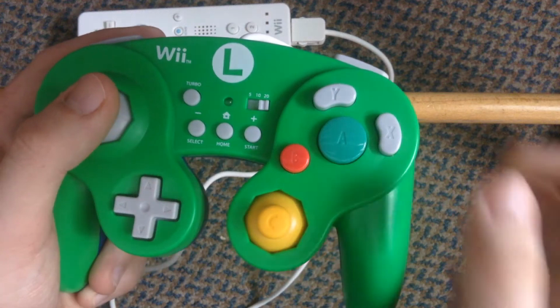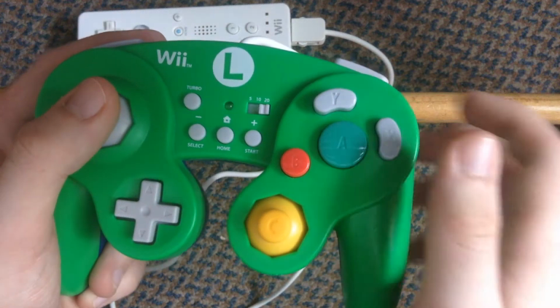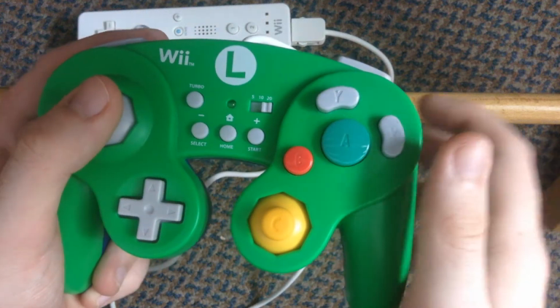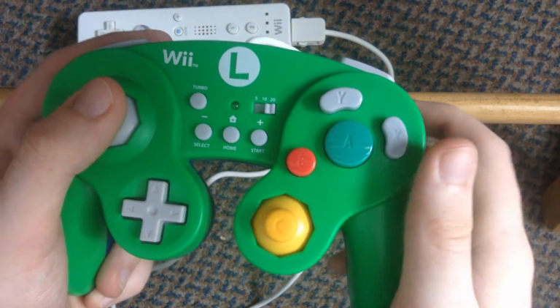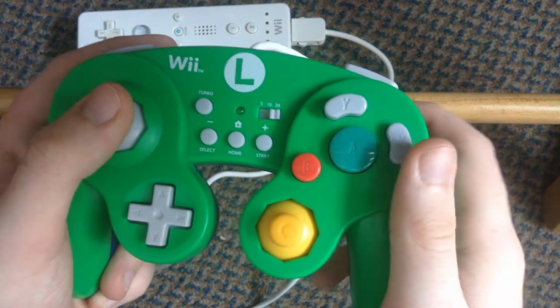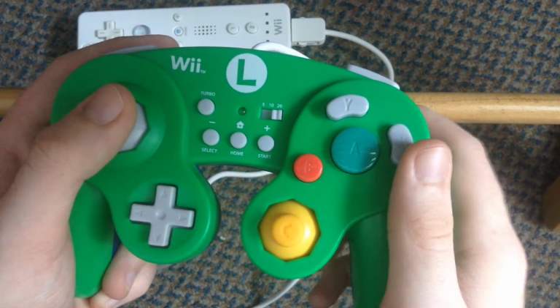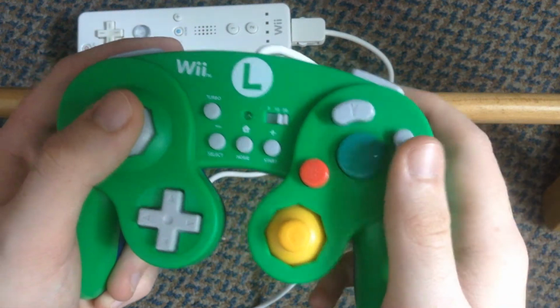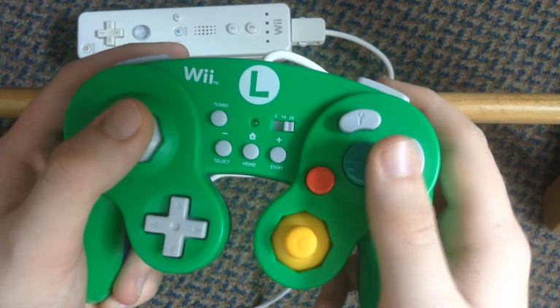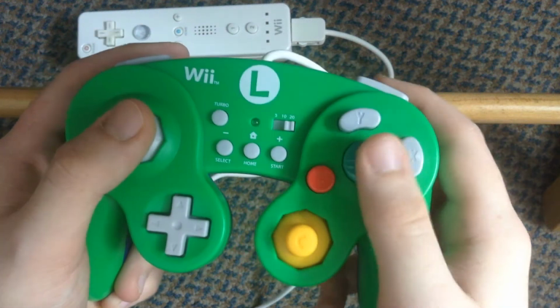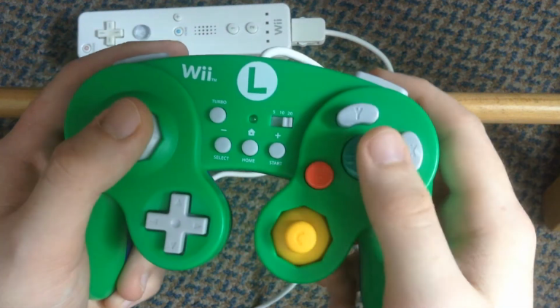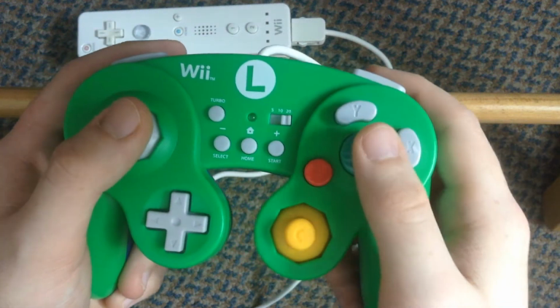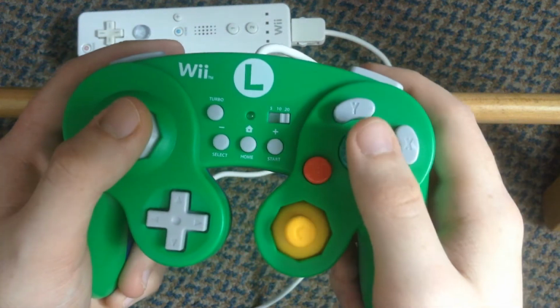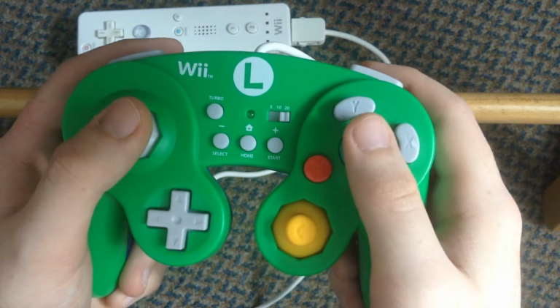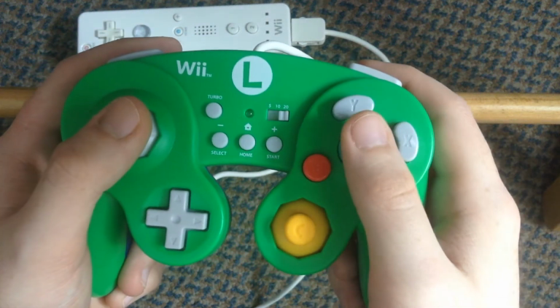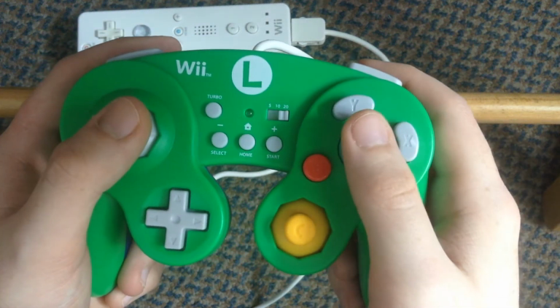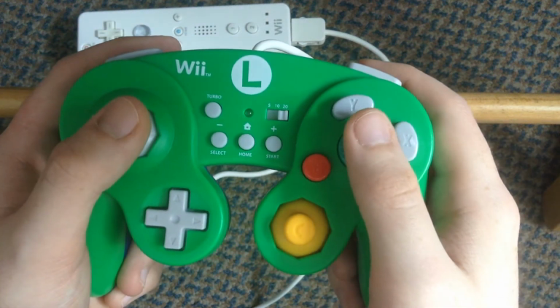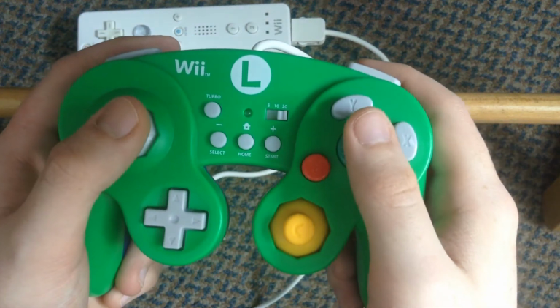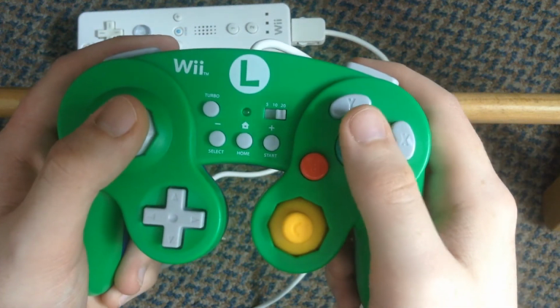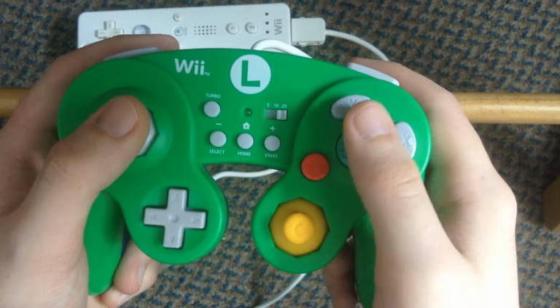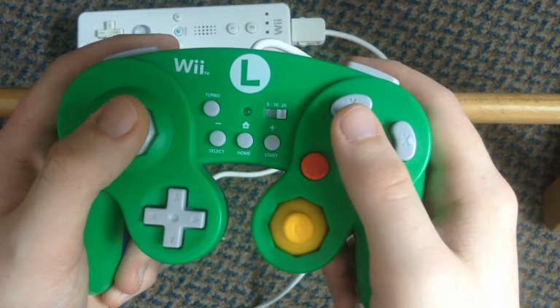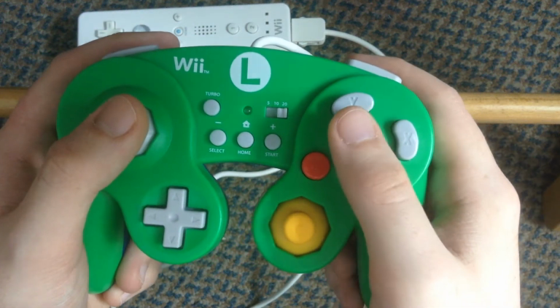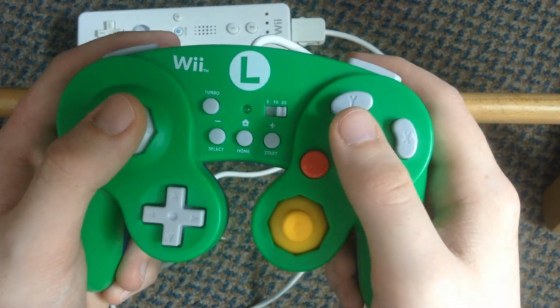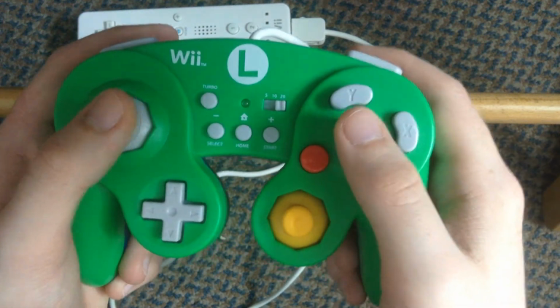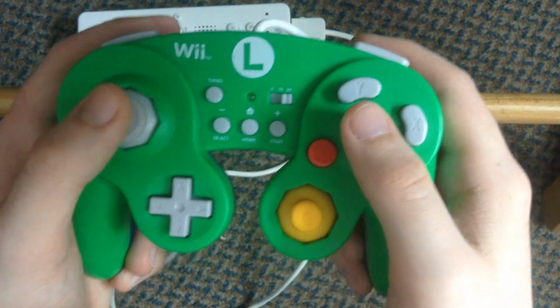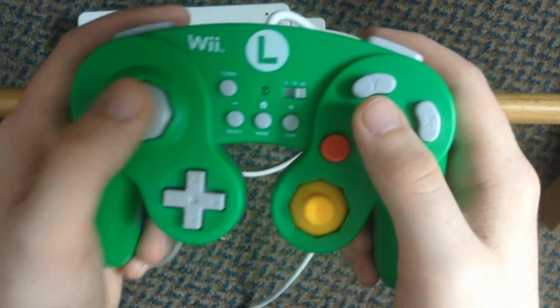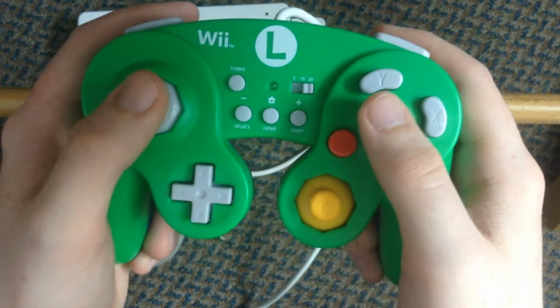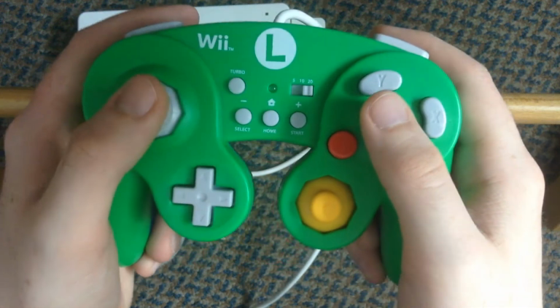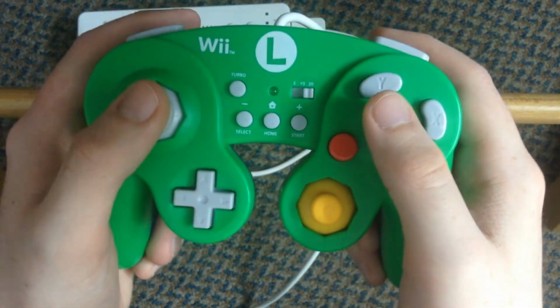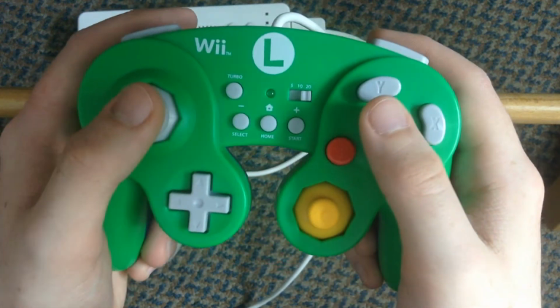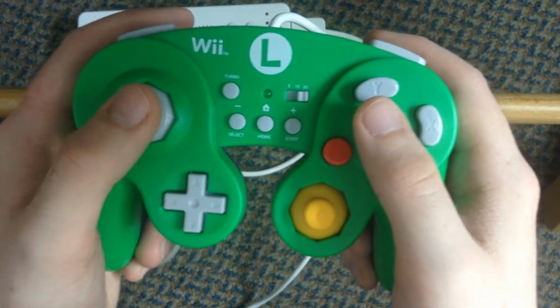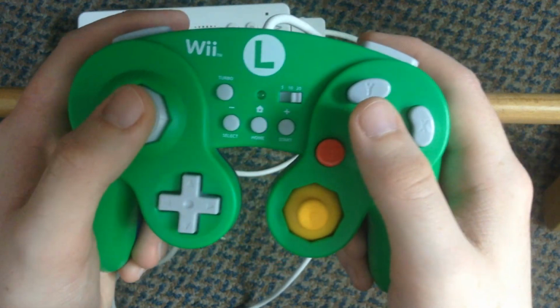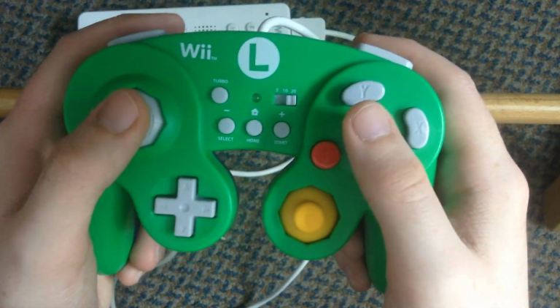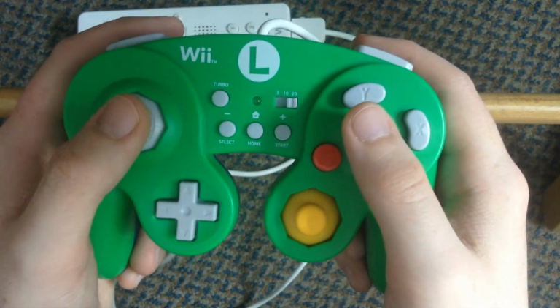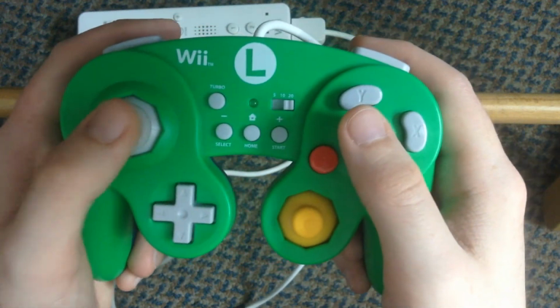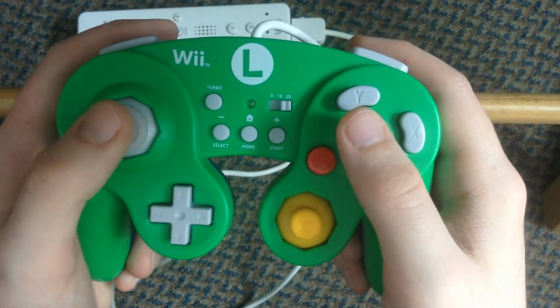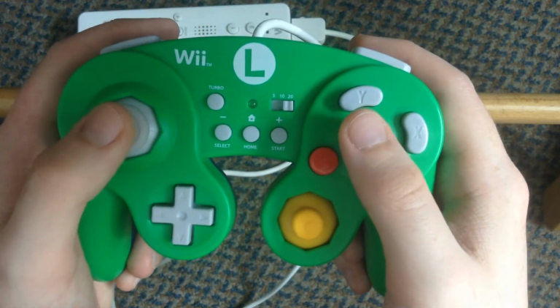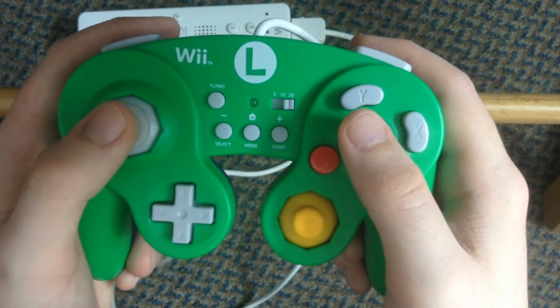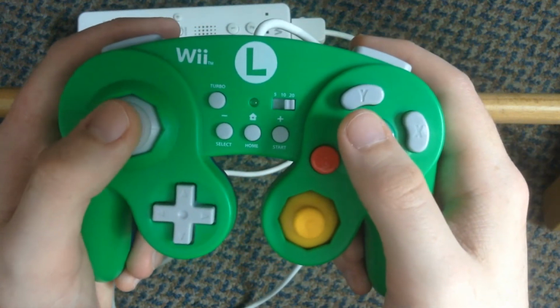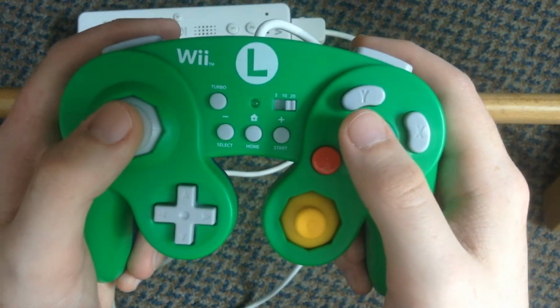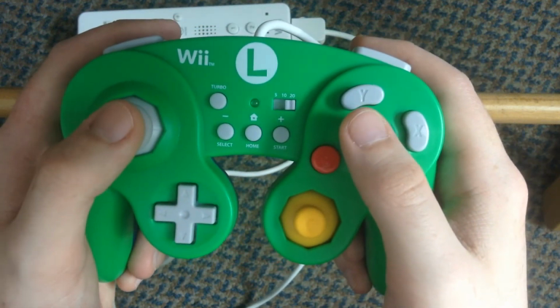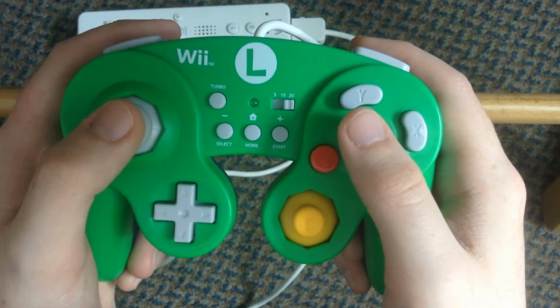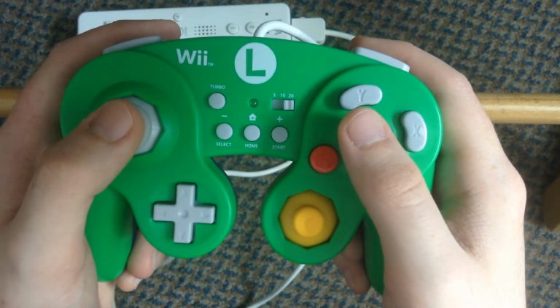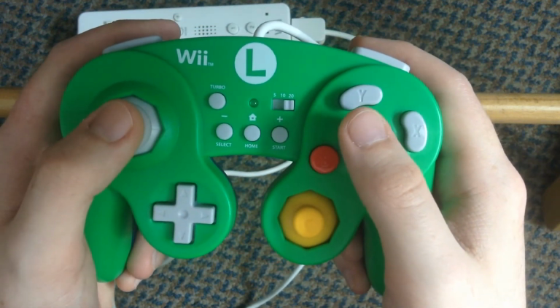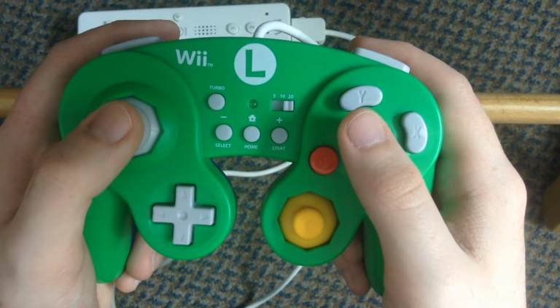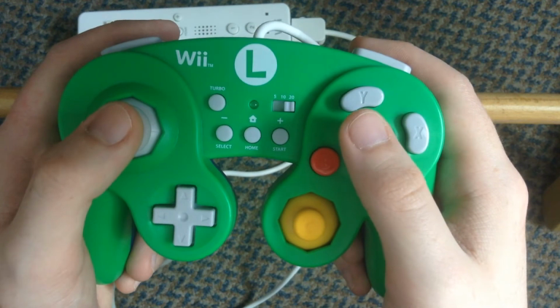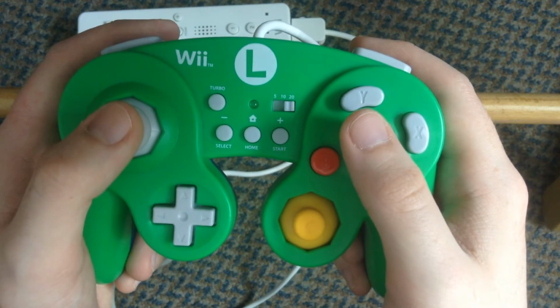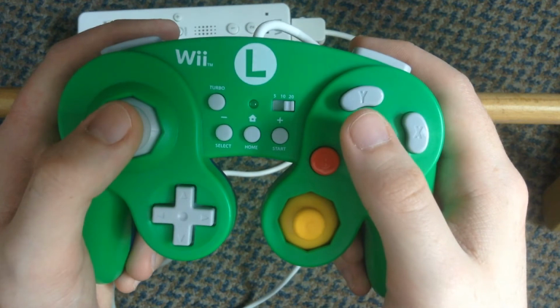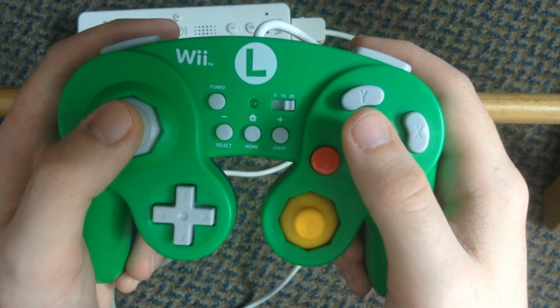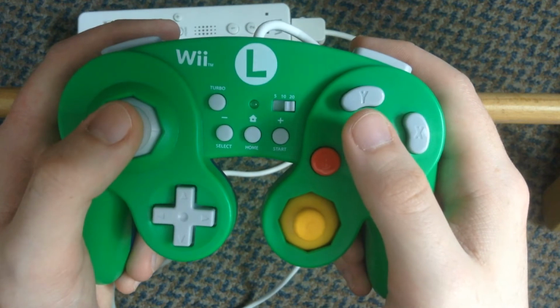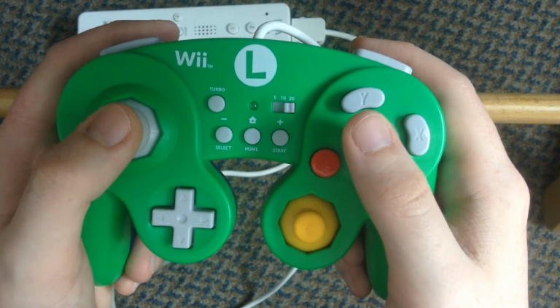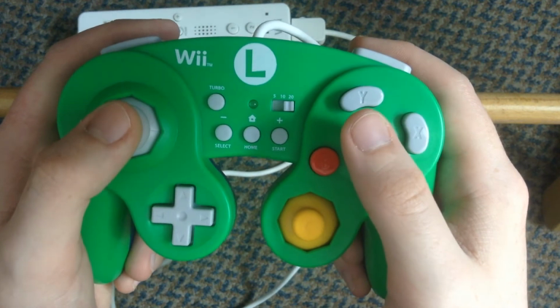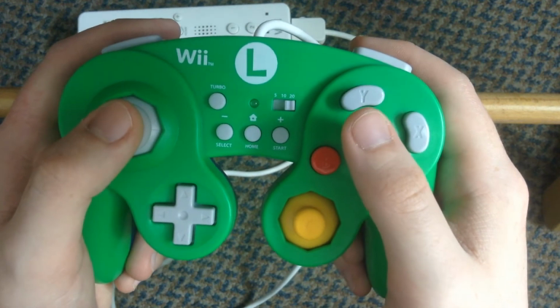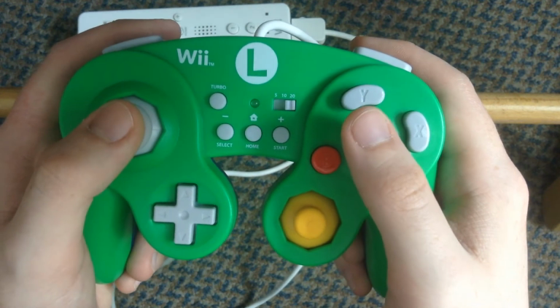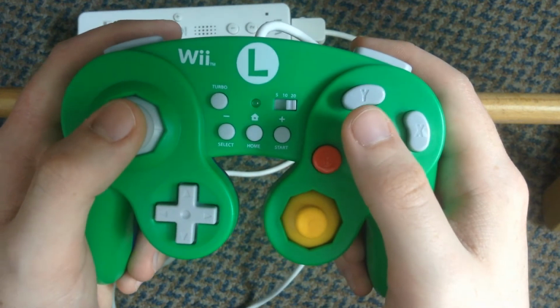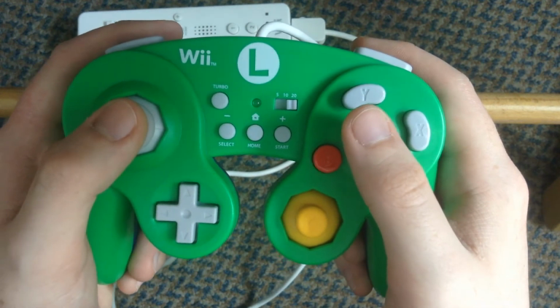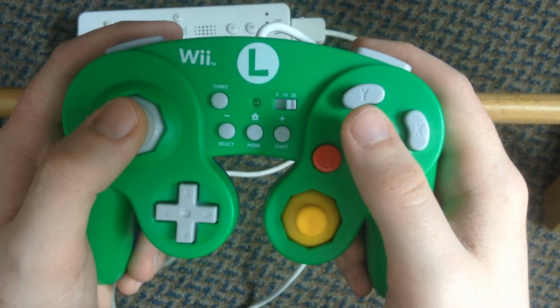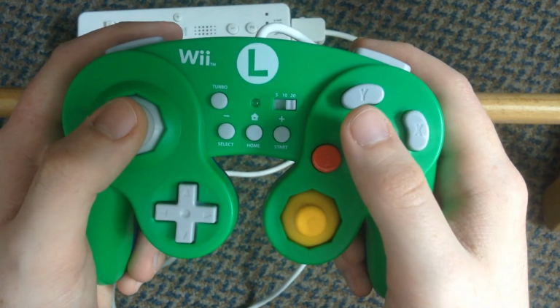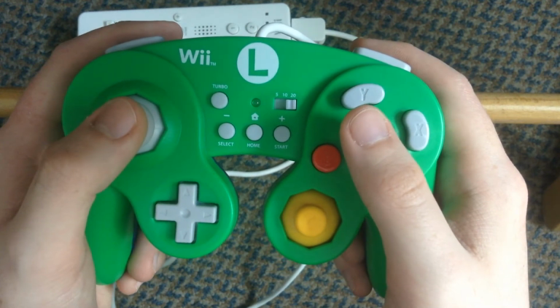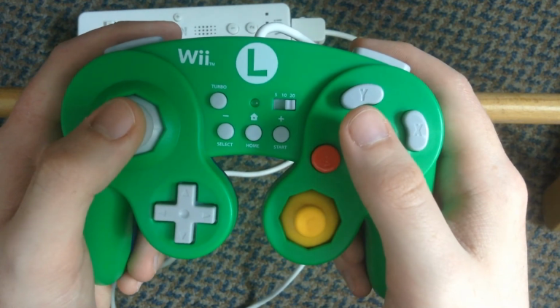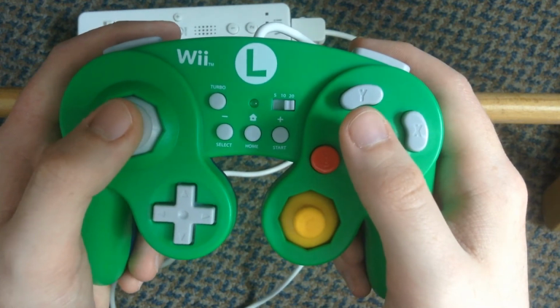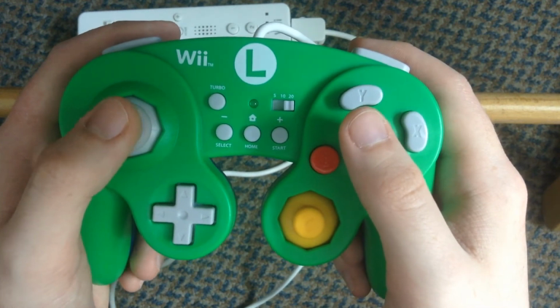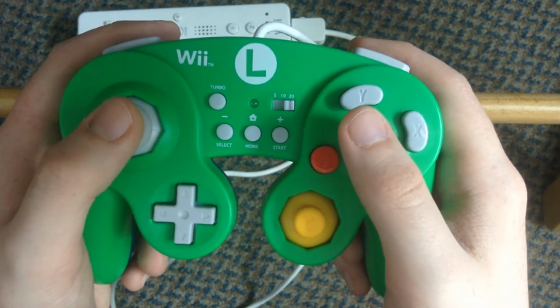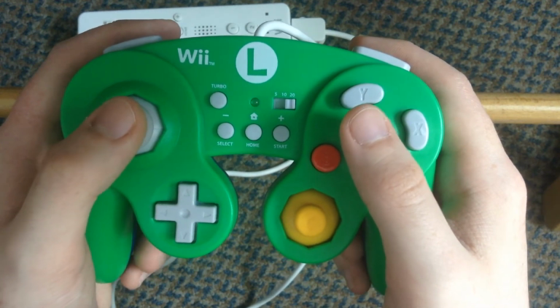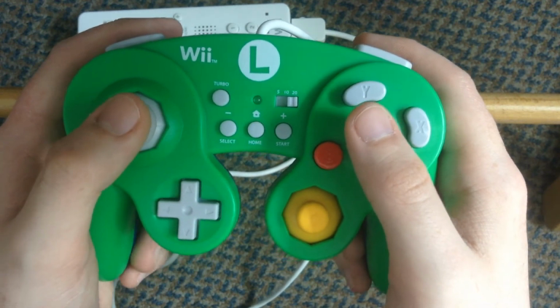Welcome viewer of the Tube. I am here to review the Nintendo Hori Wii Classic Controller Battle Pad.